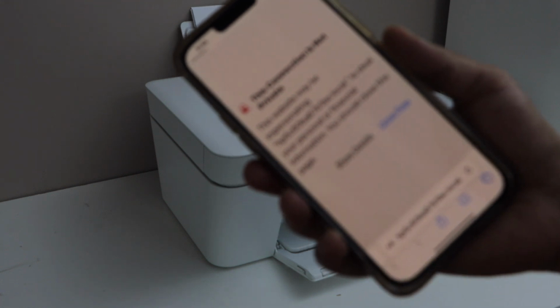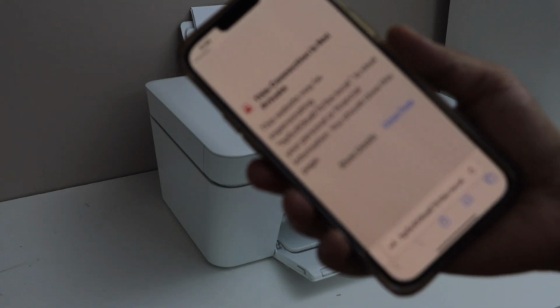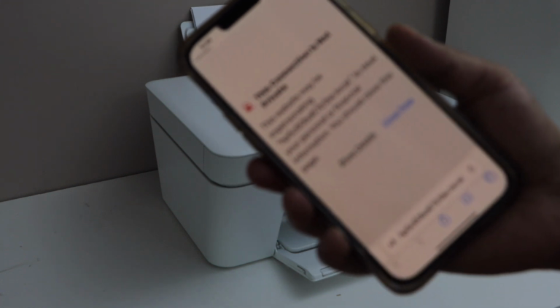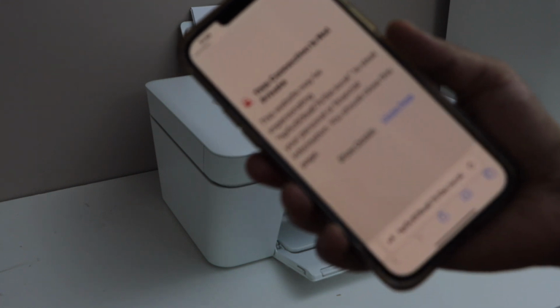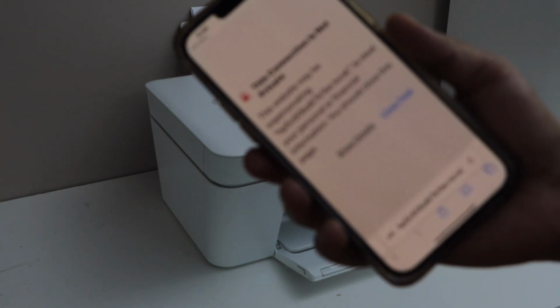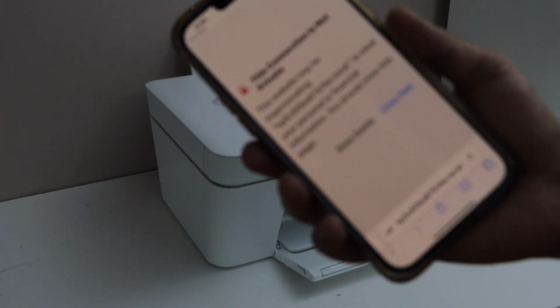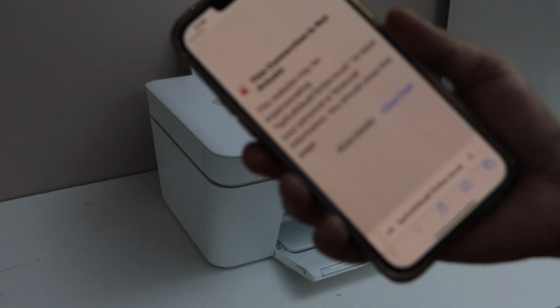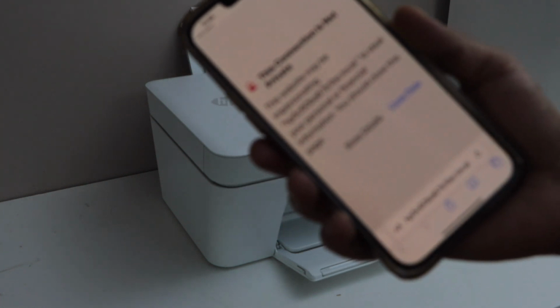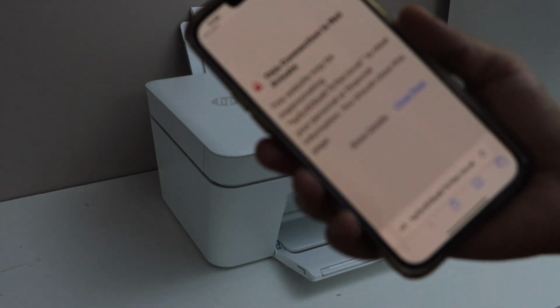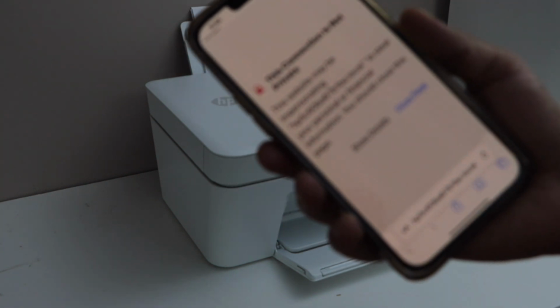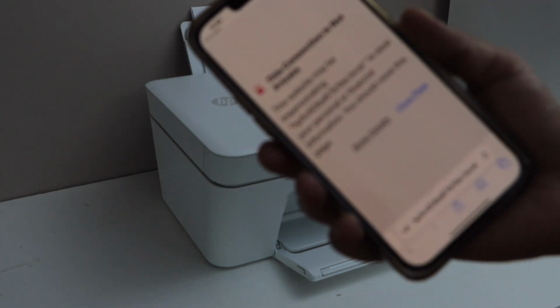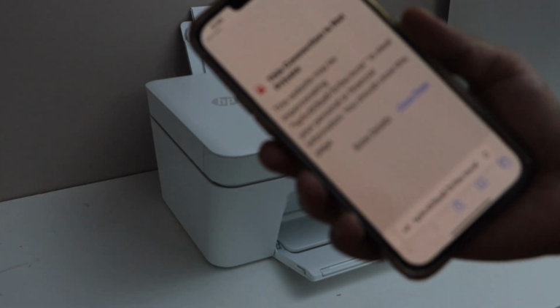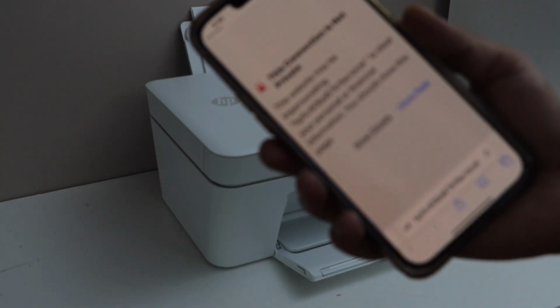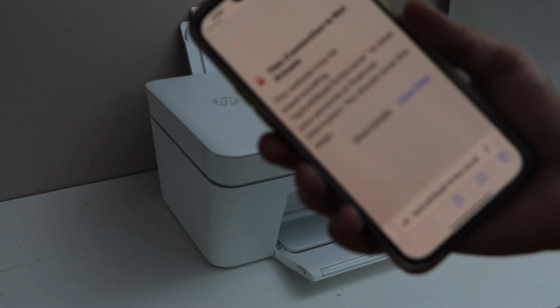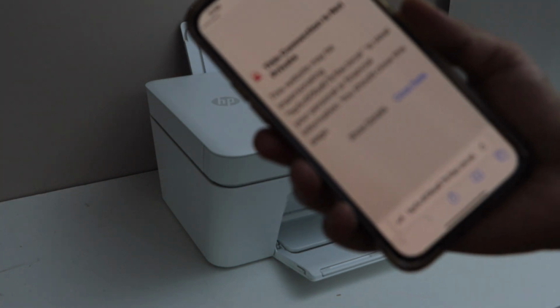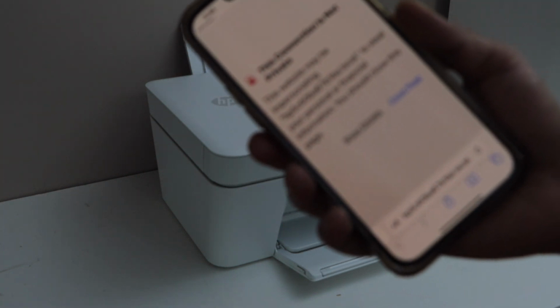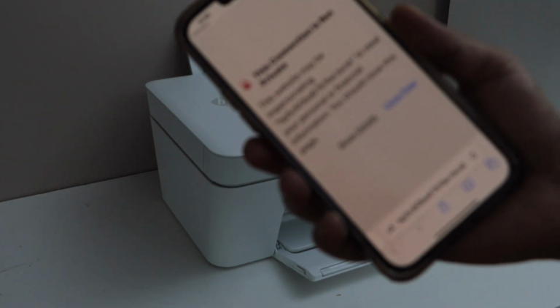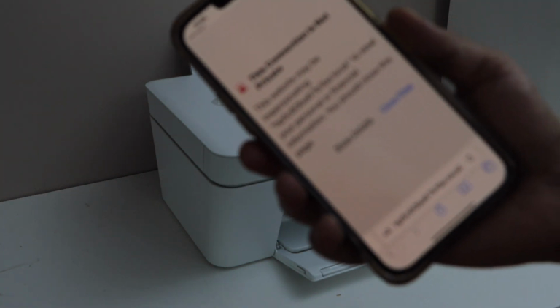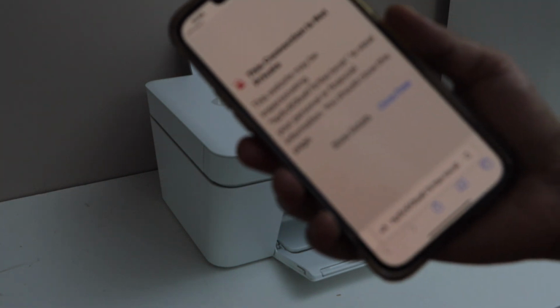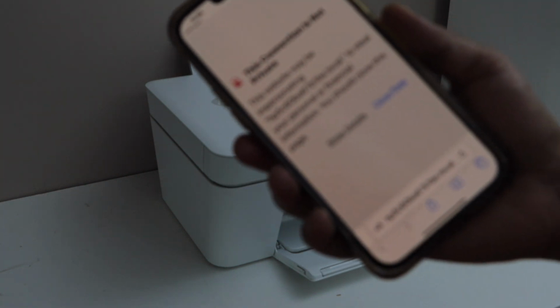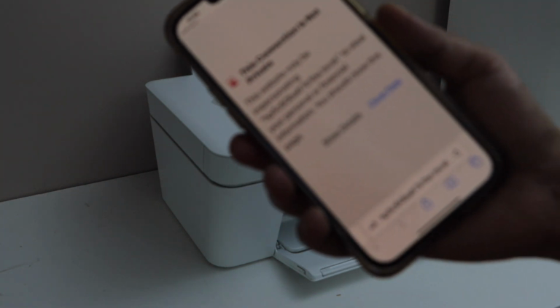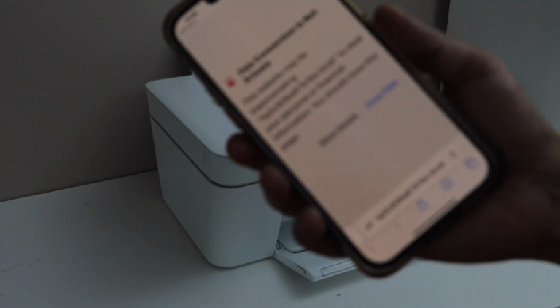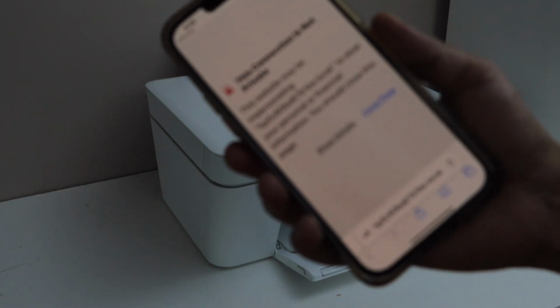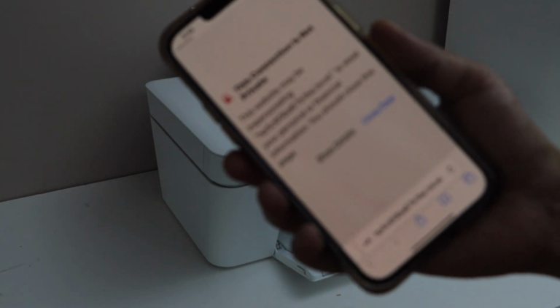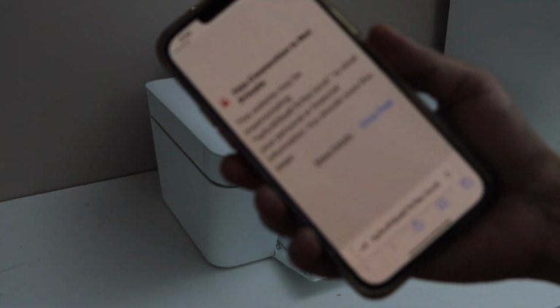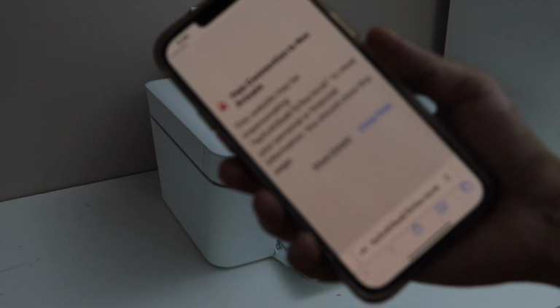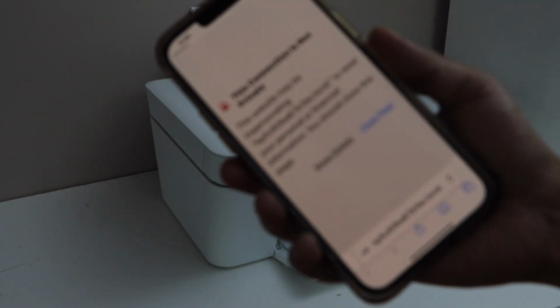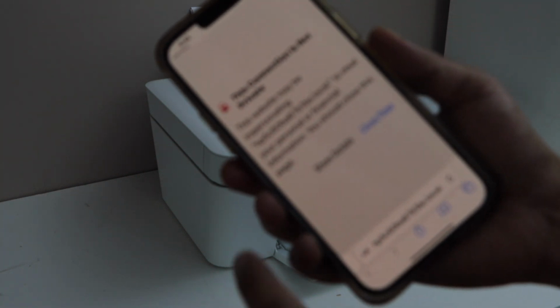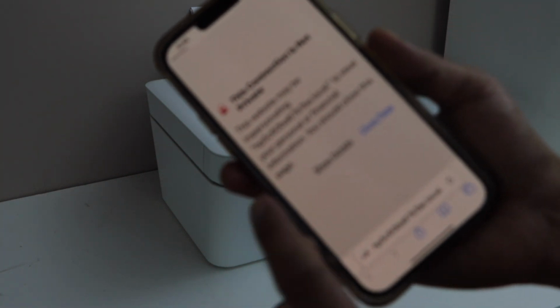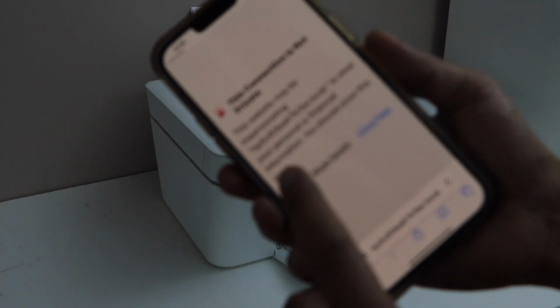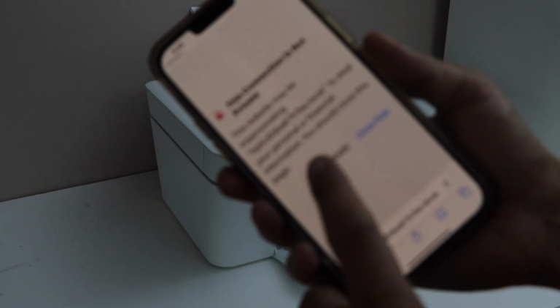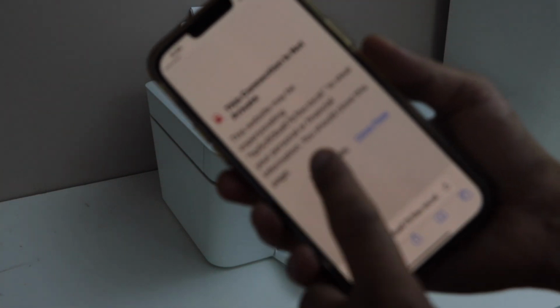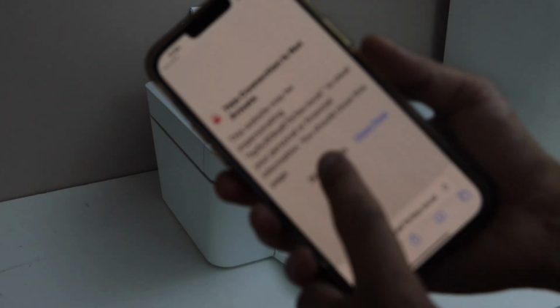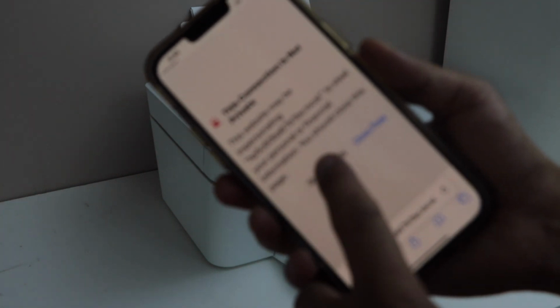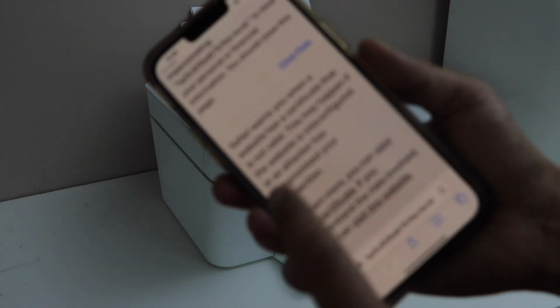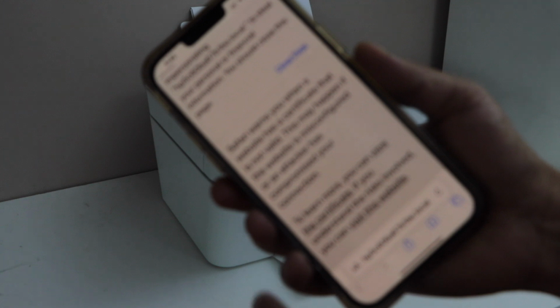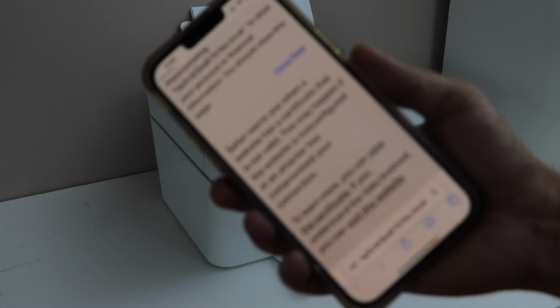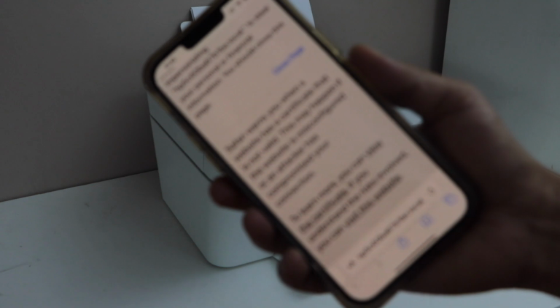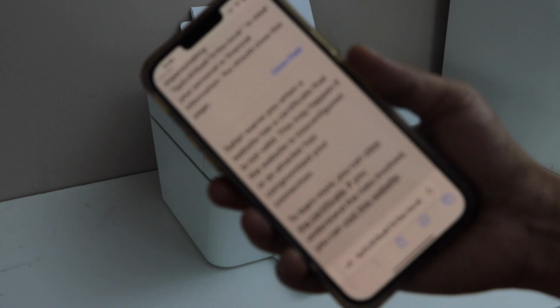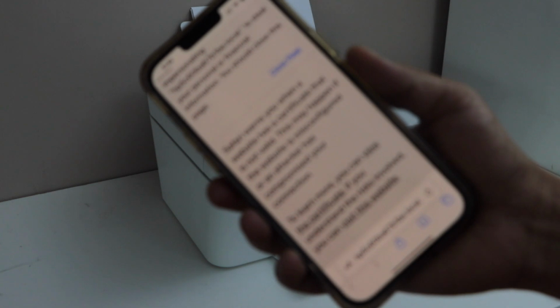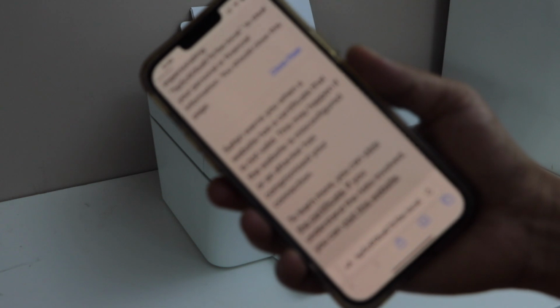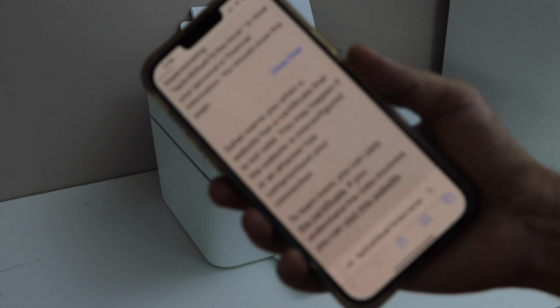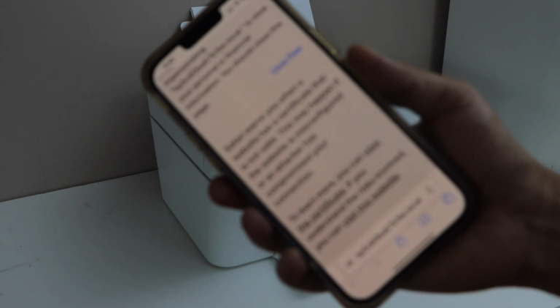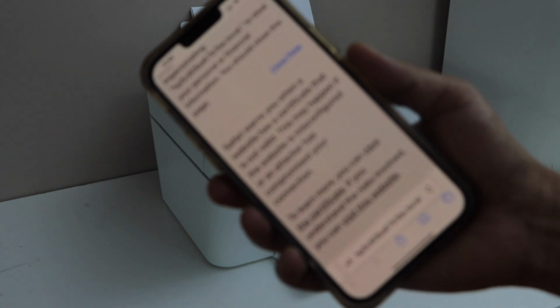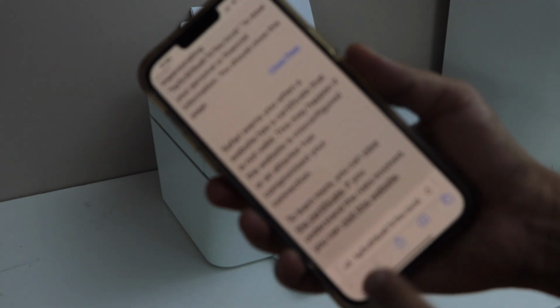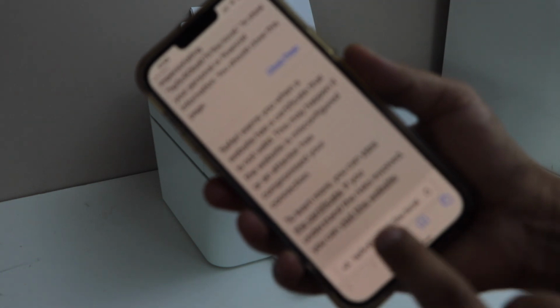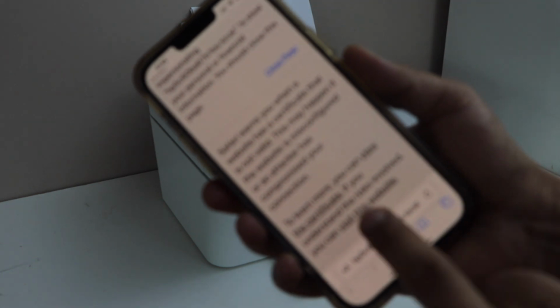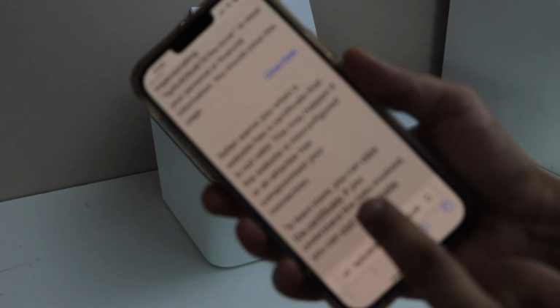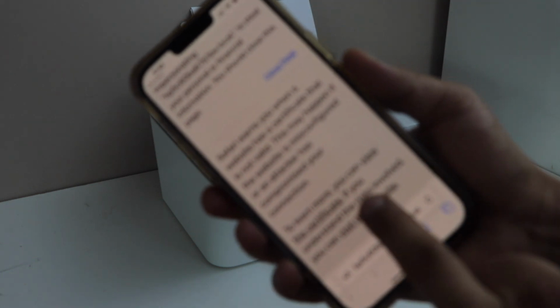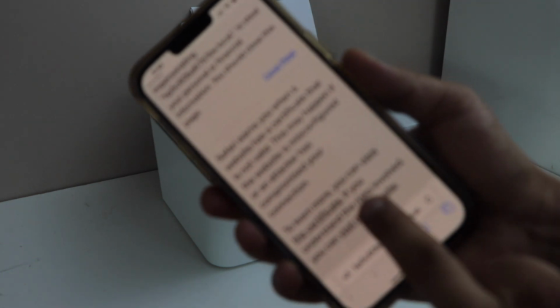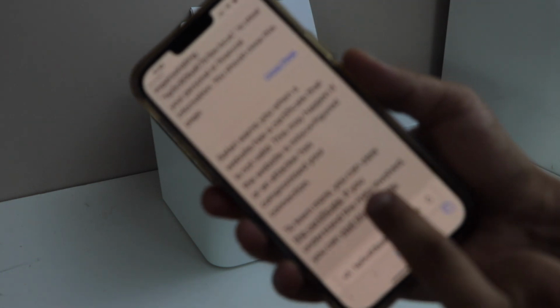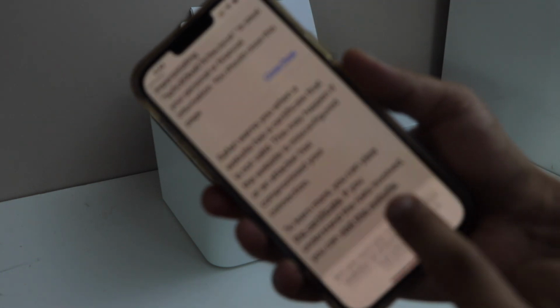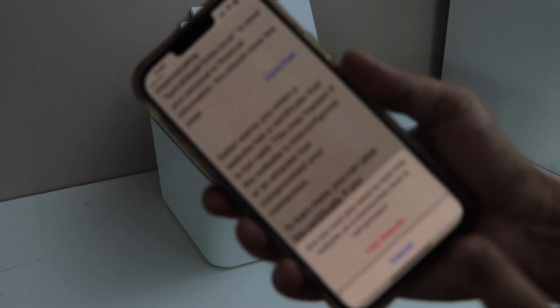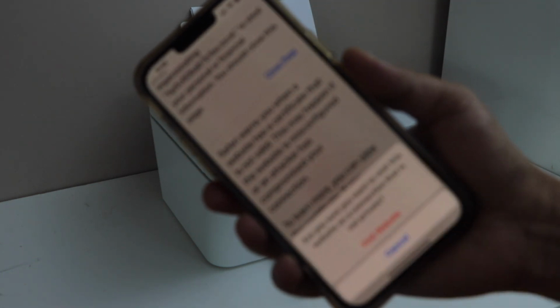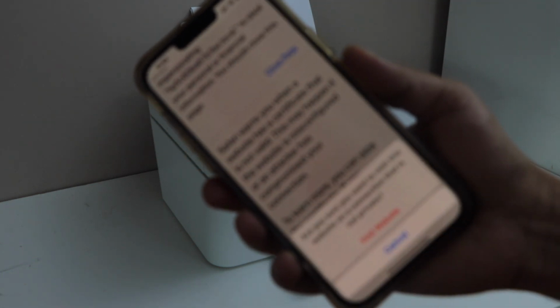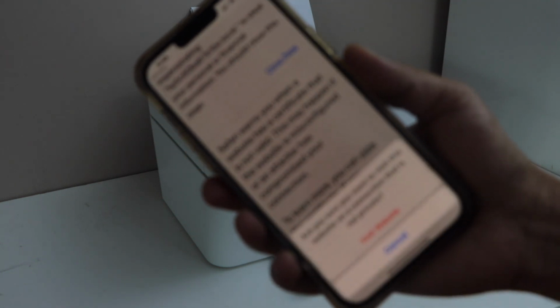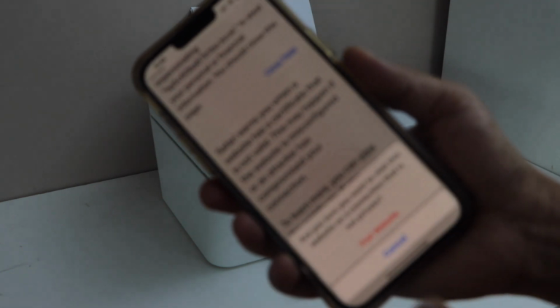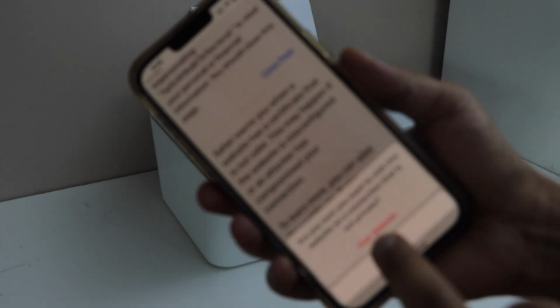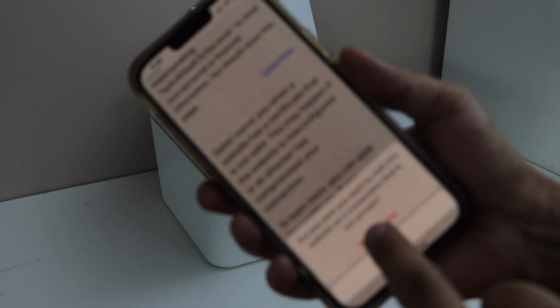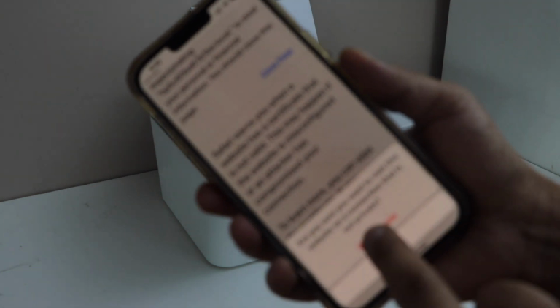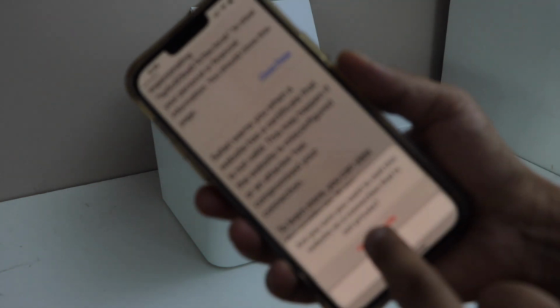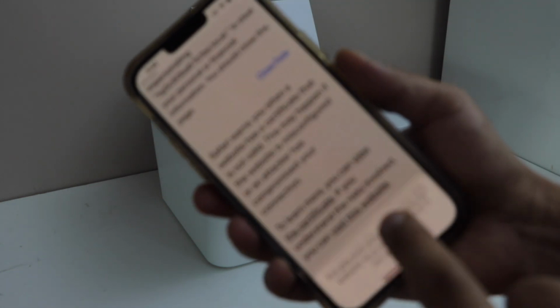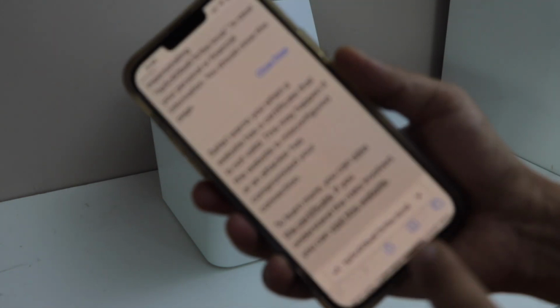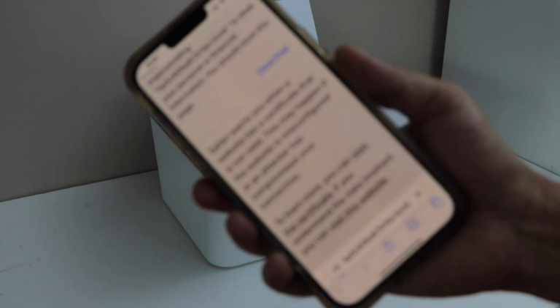If it comes up with a message saying the connection is not private or secure, you can just click on Show Details and then visit this website.